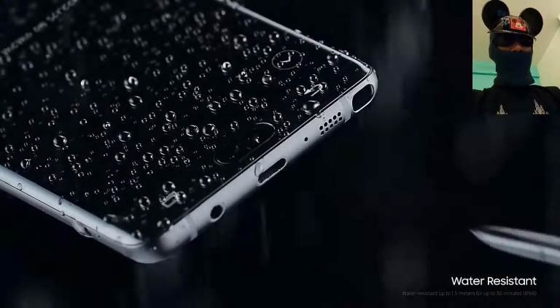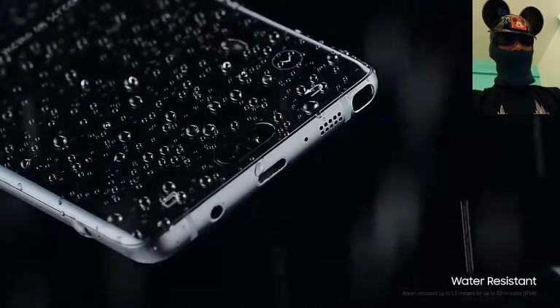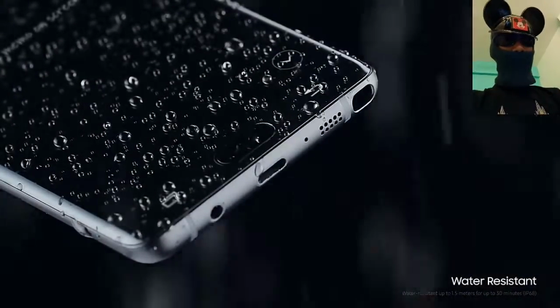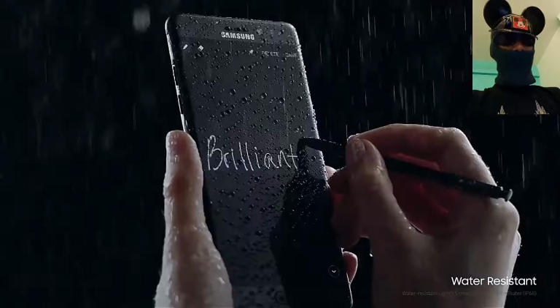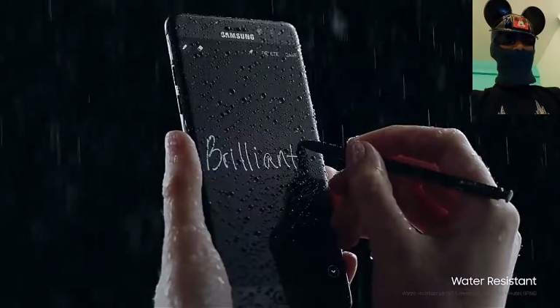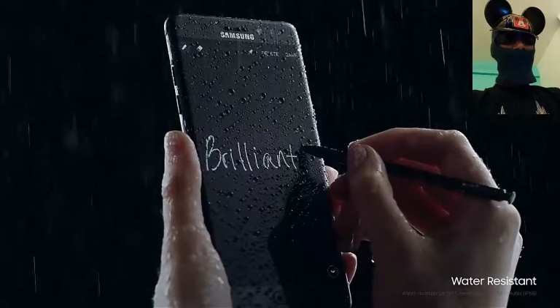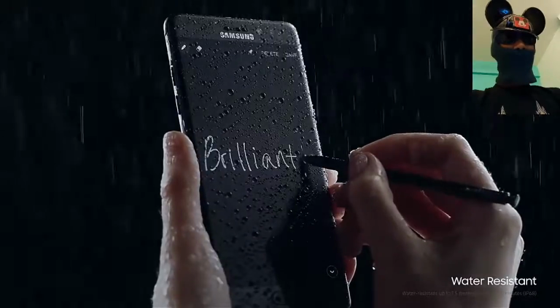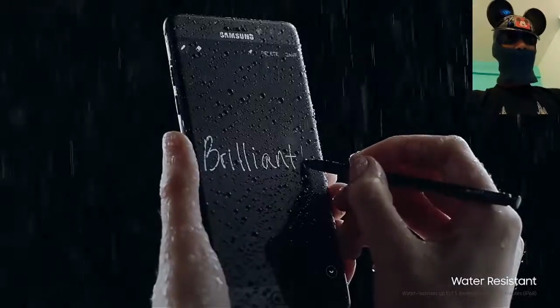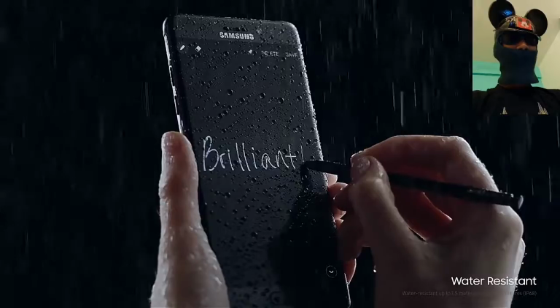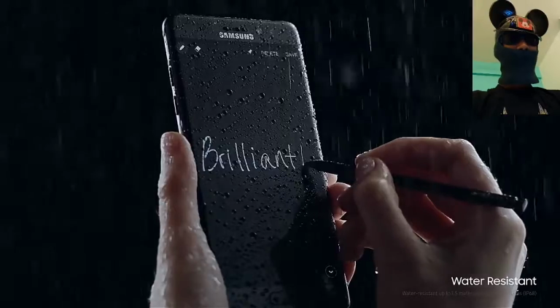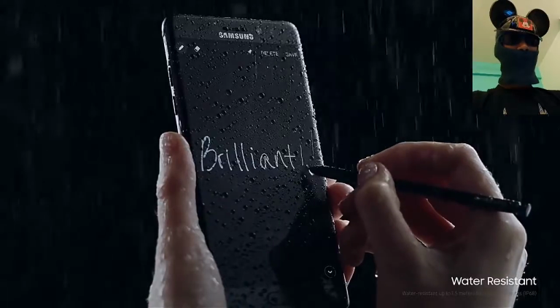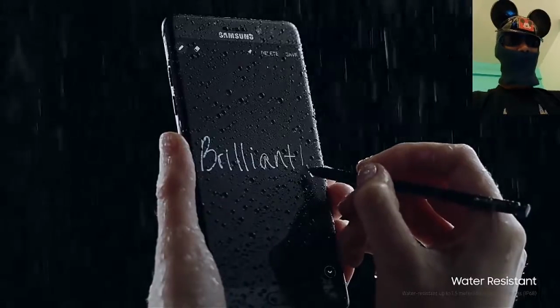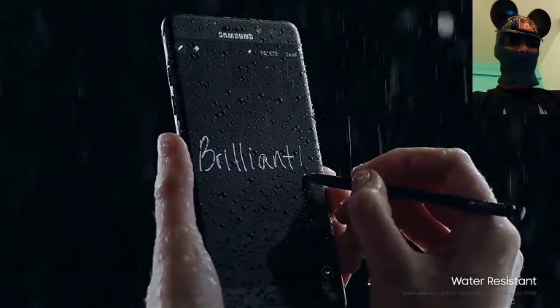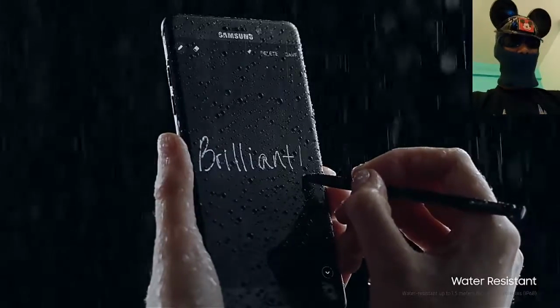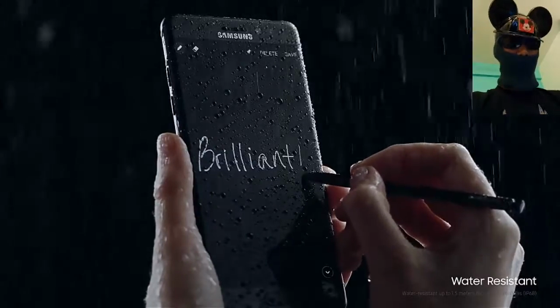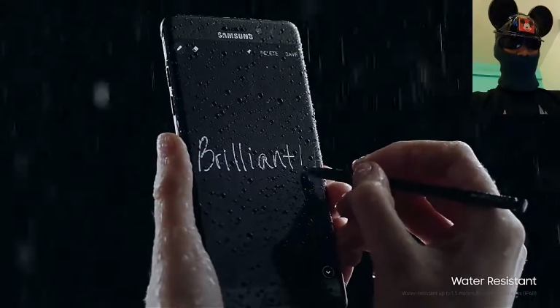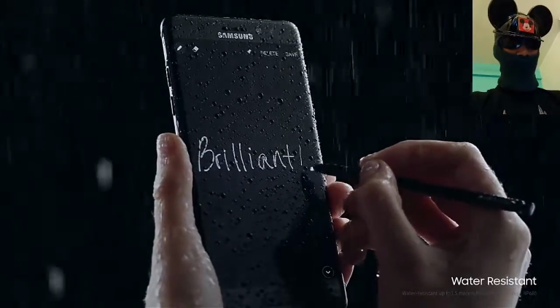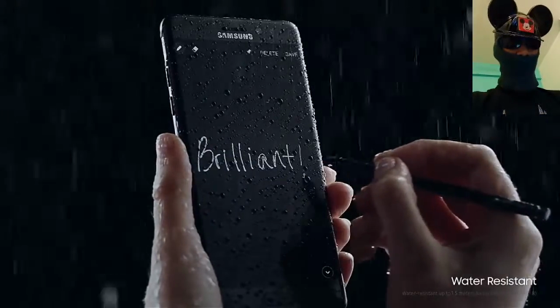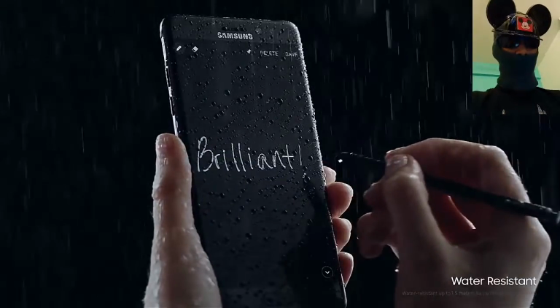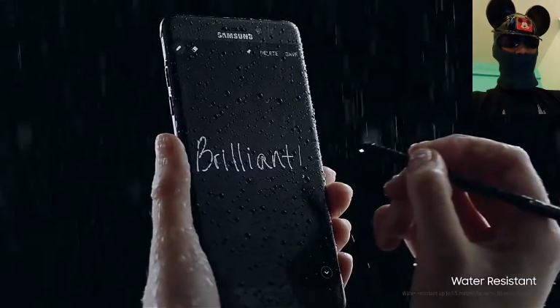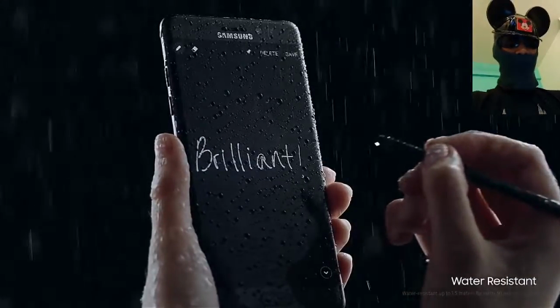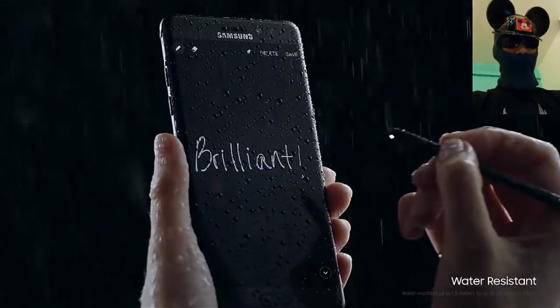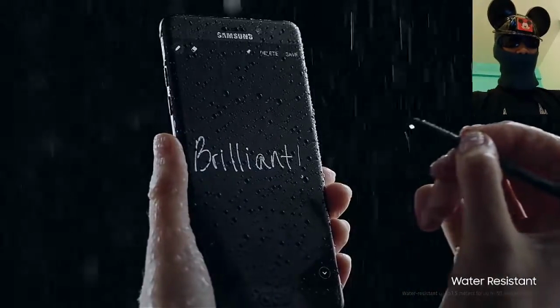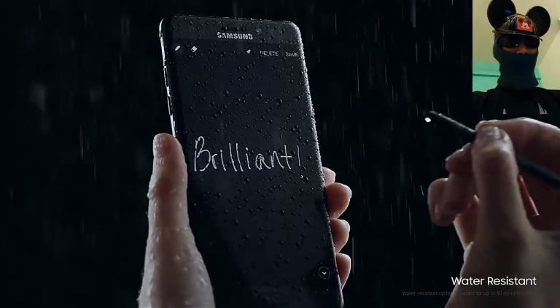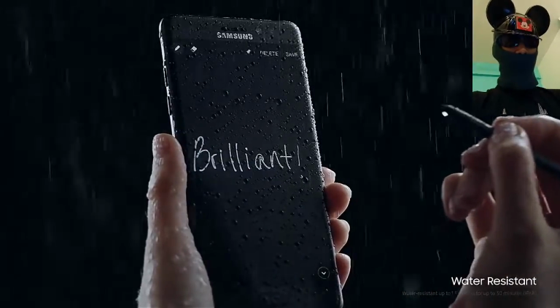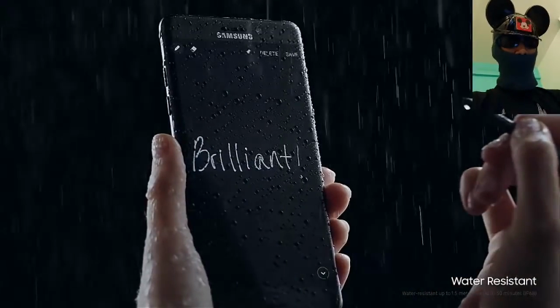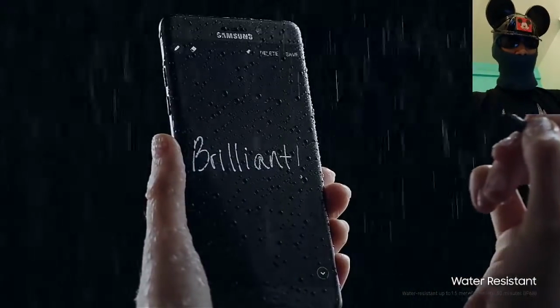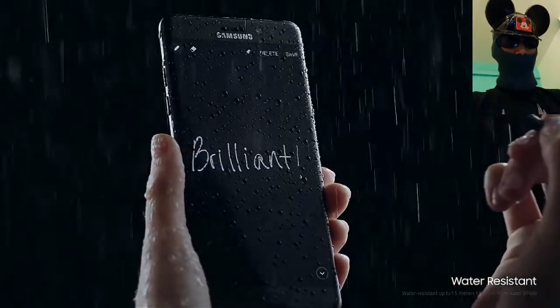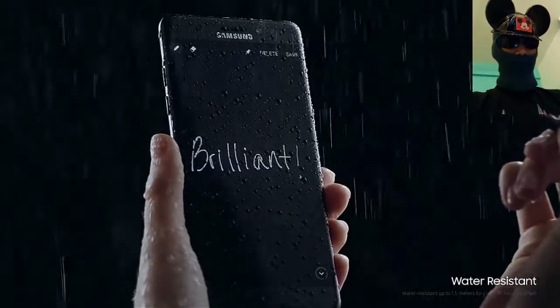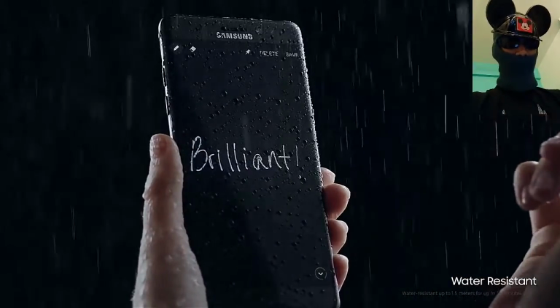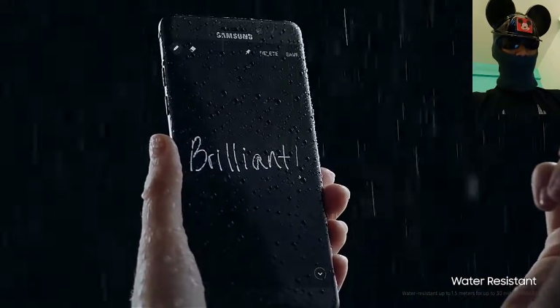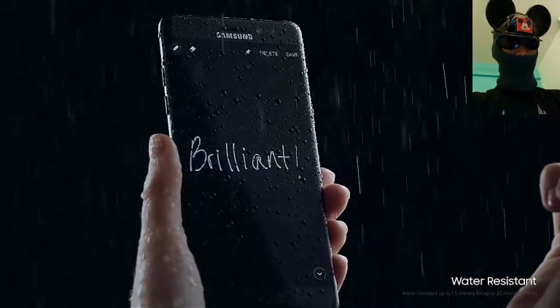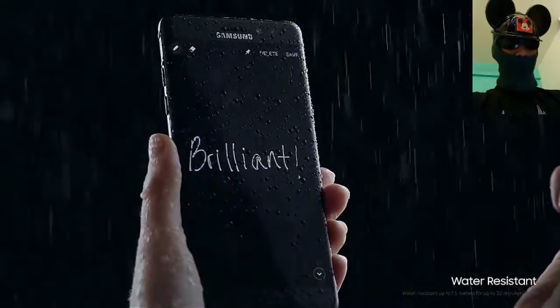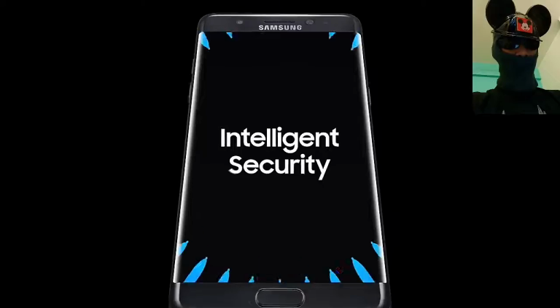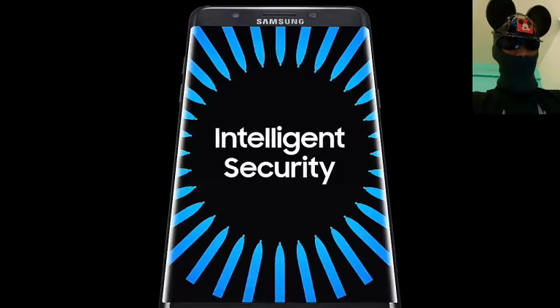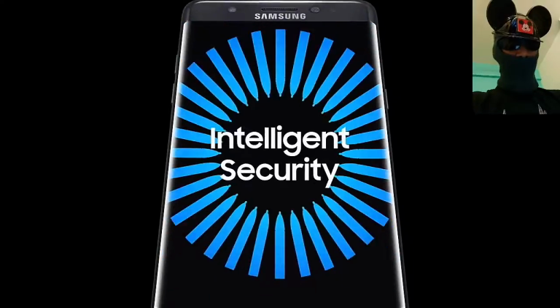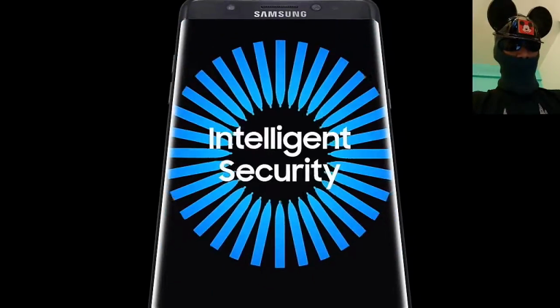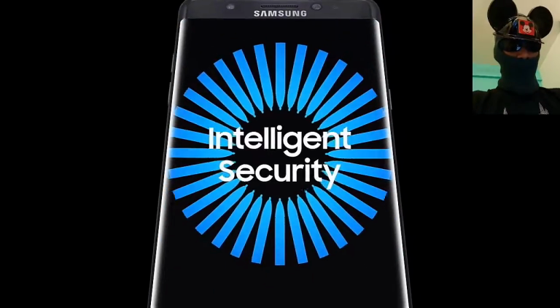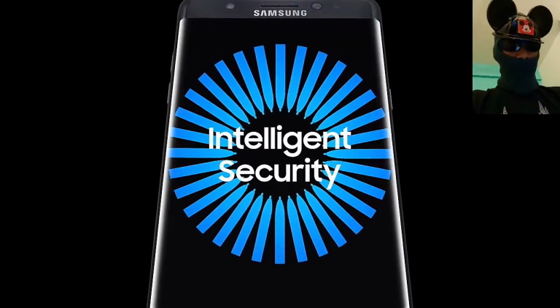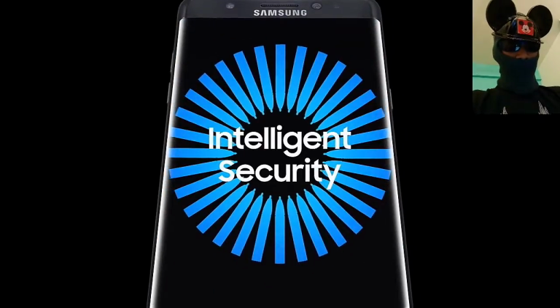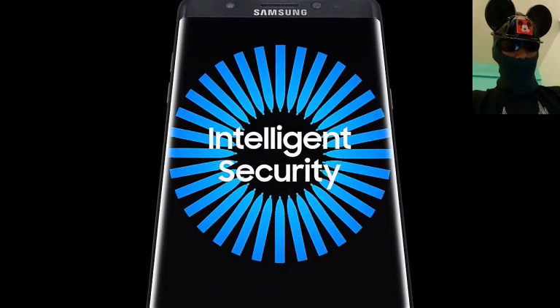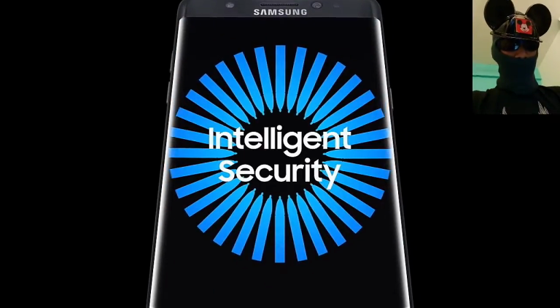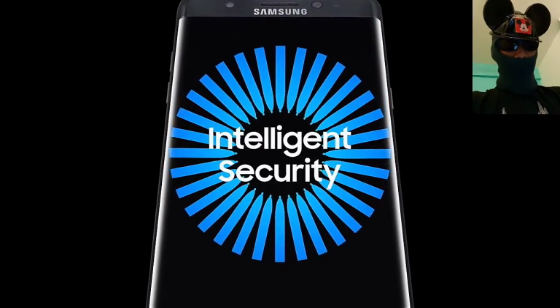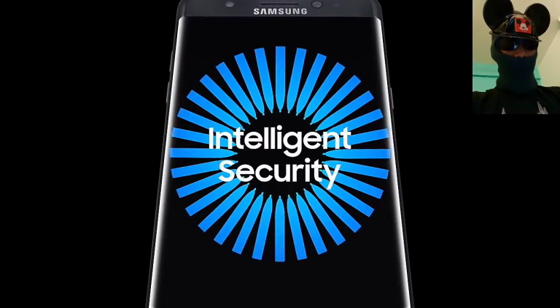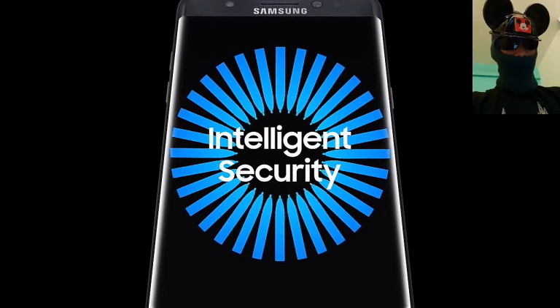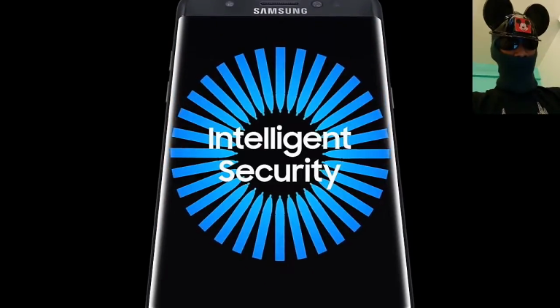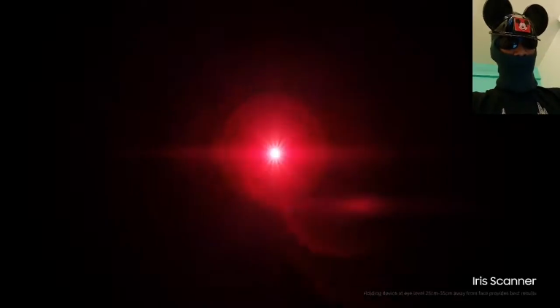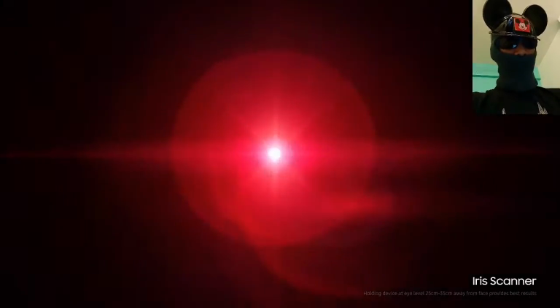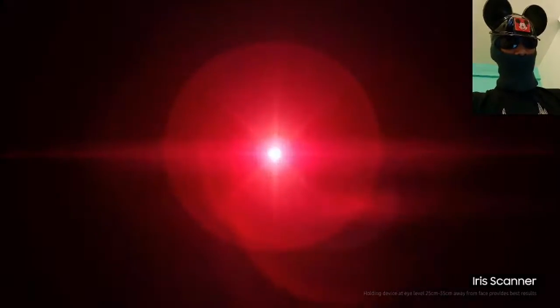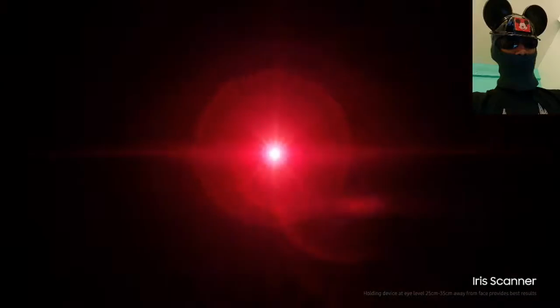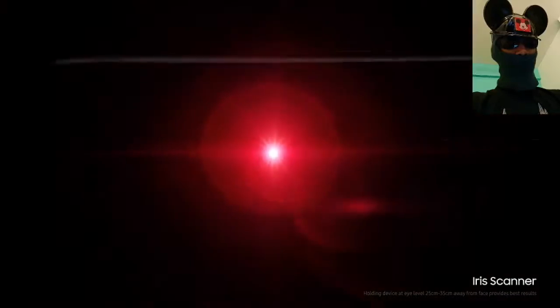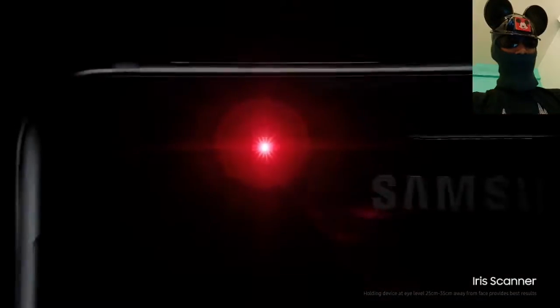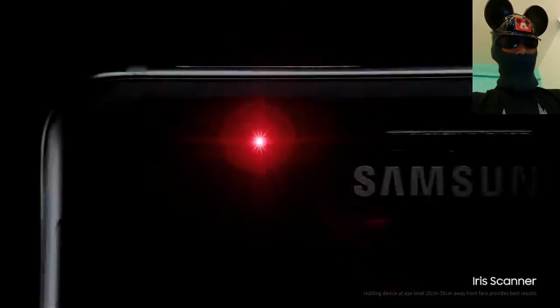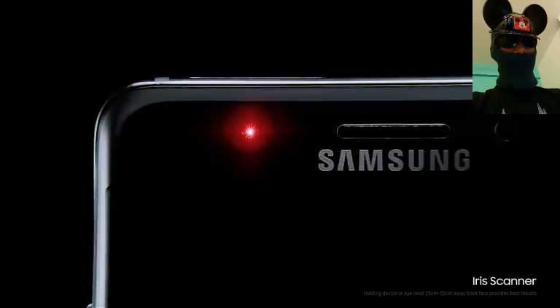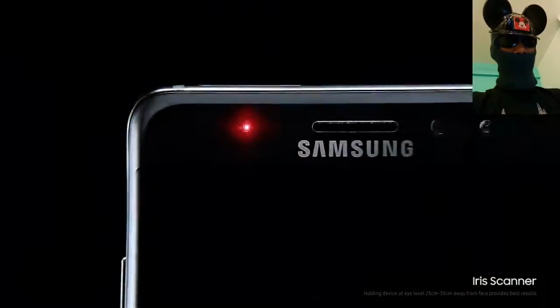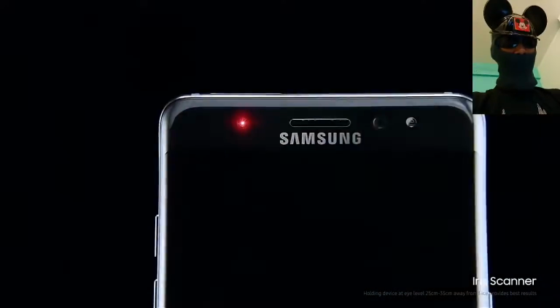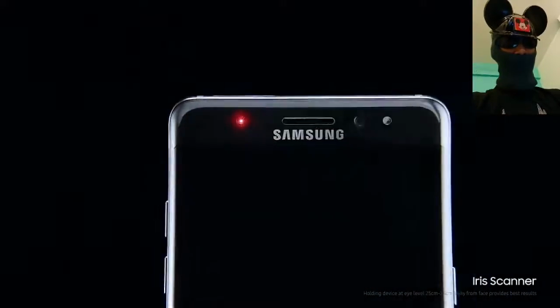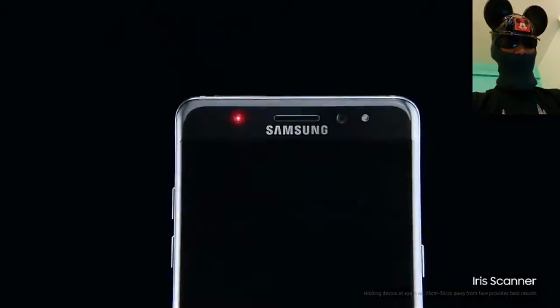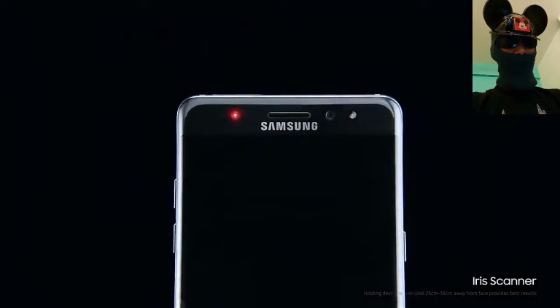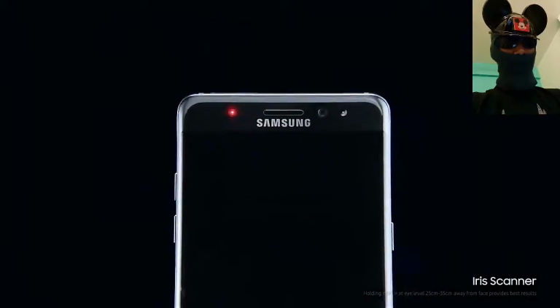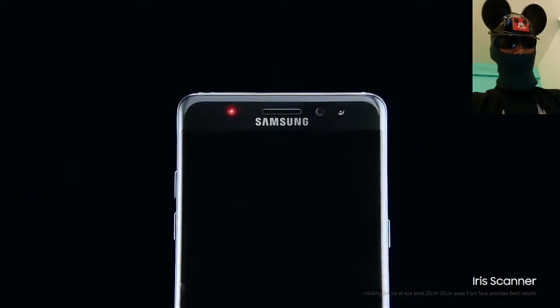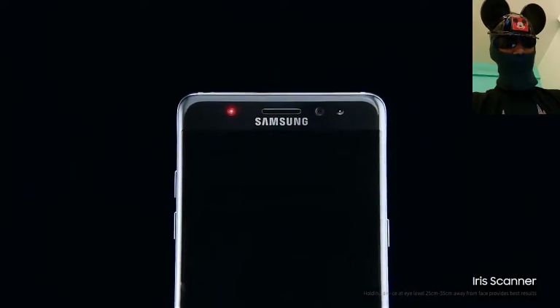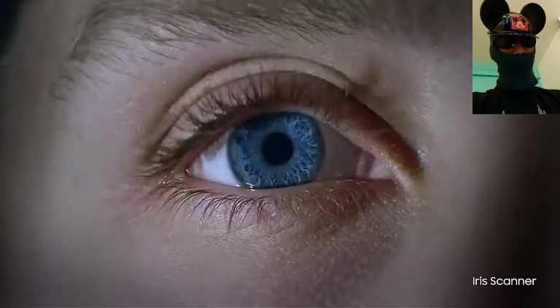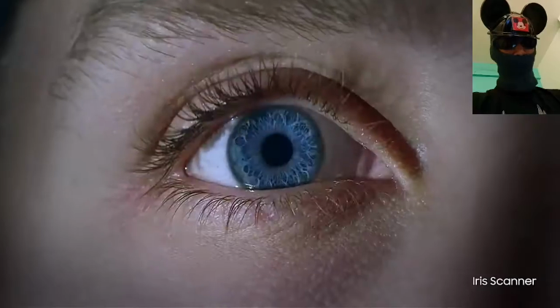Its secondary camera is 5 megapixel with f/1.7 aperture. It also comes with an HDR feature, set to auto.